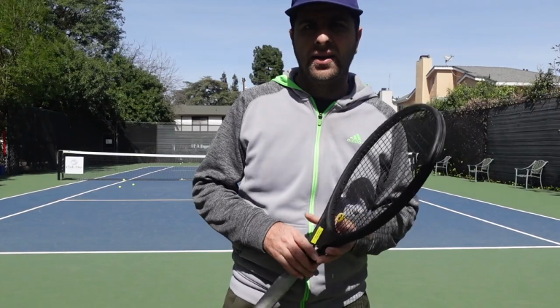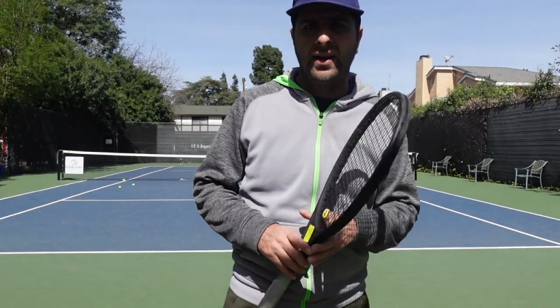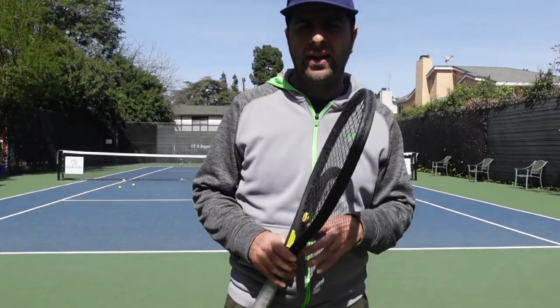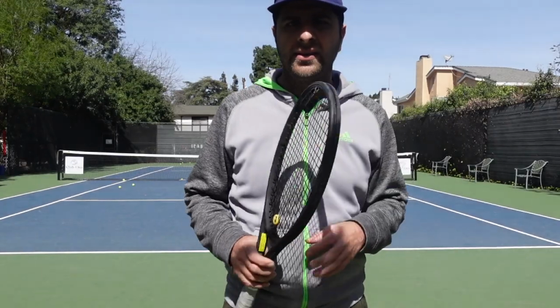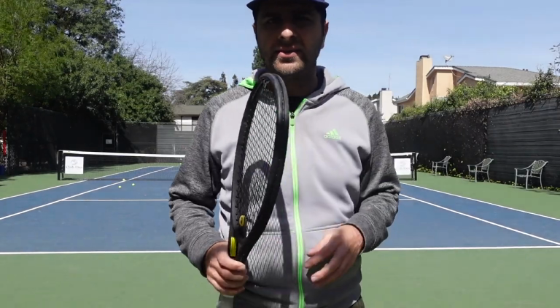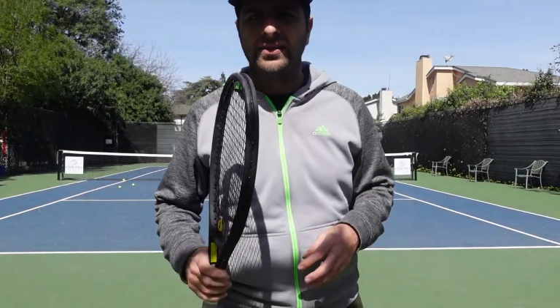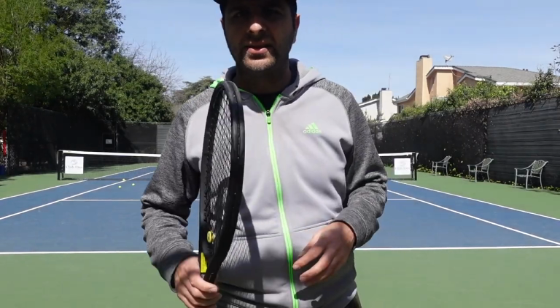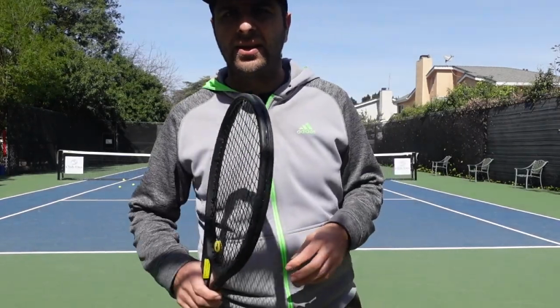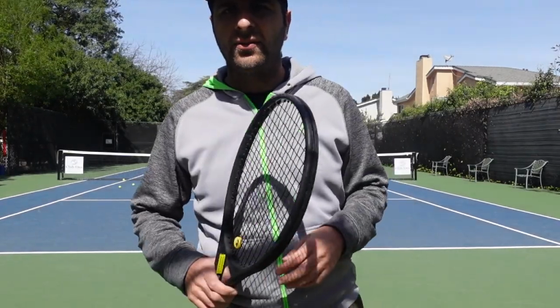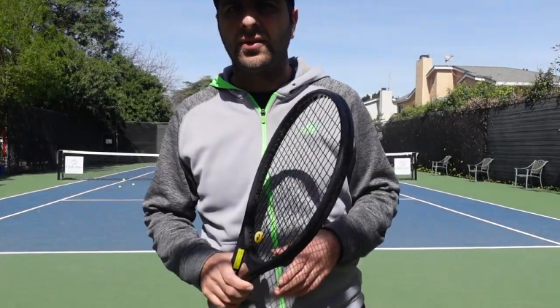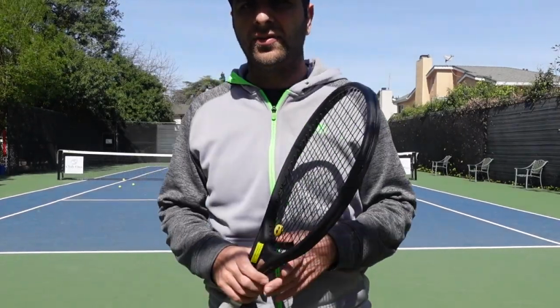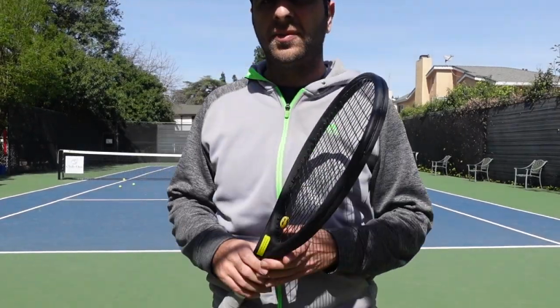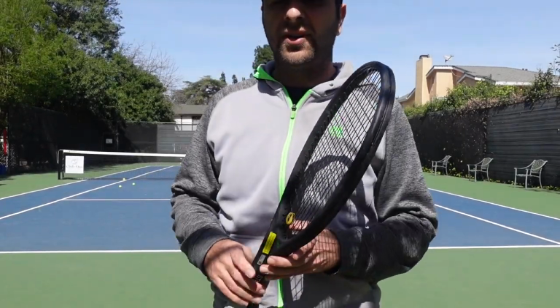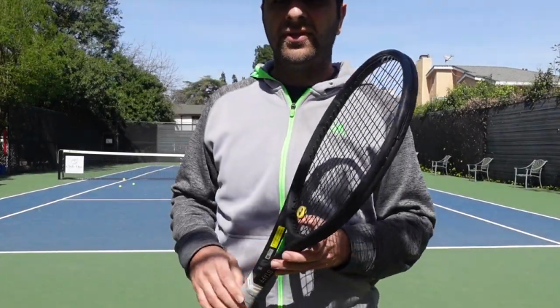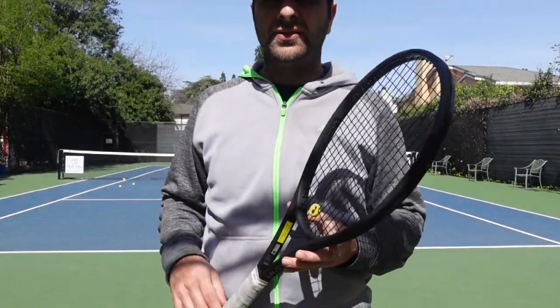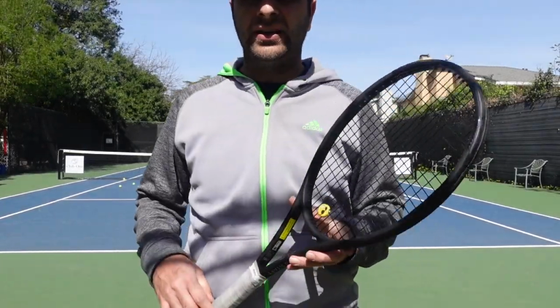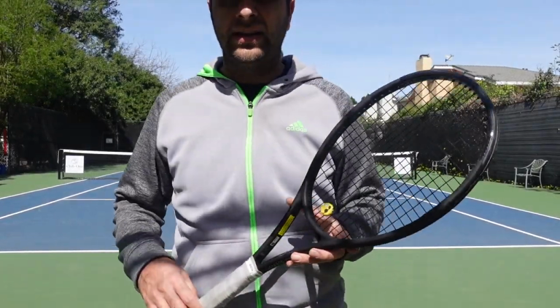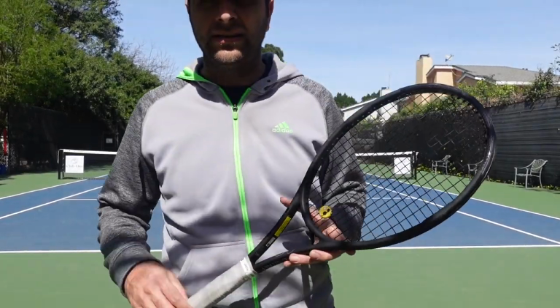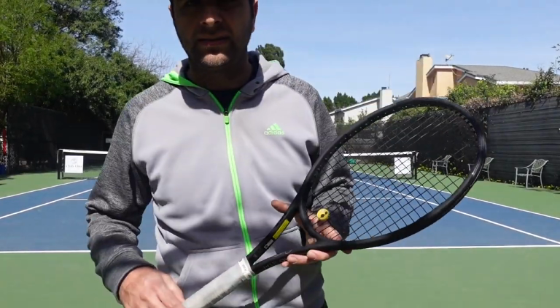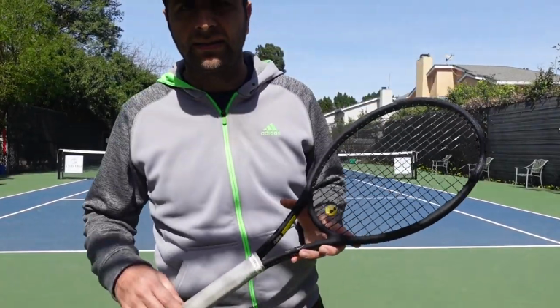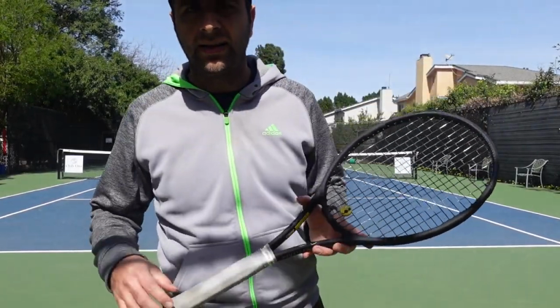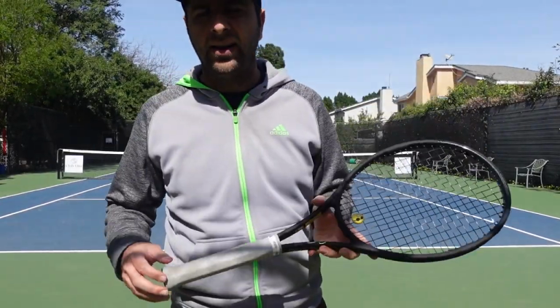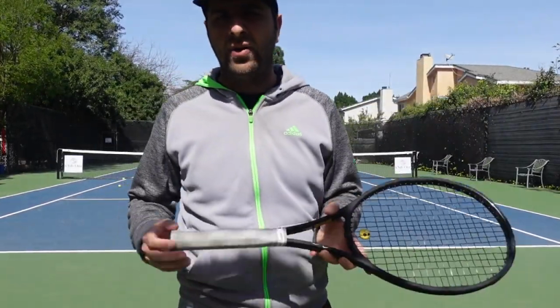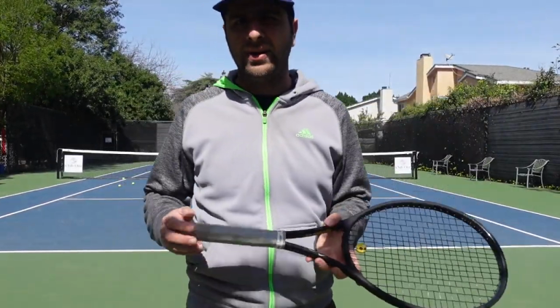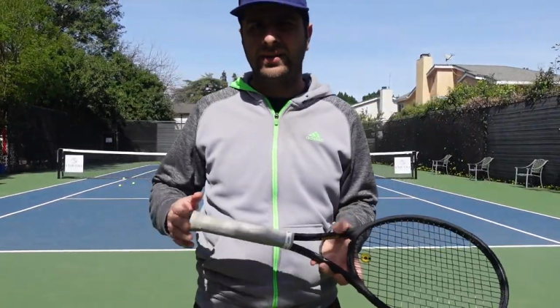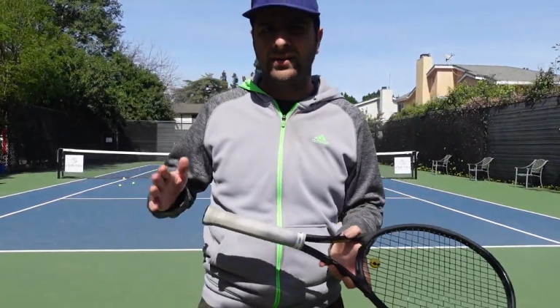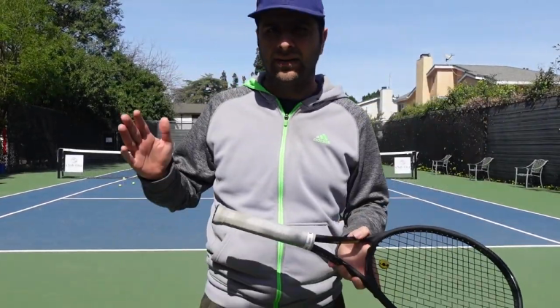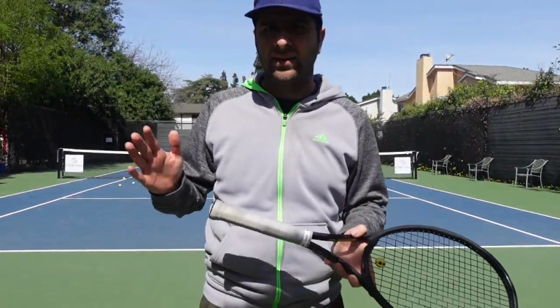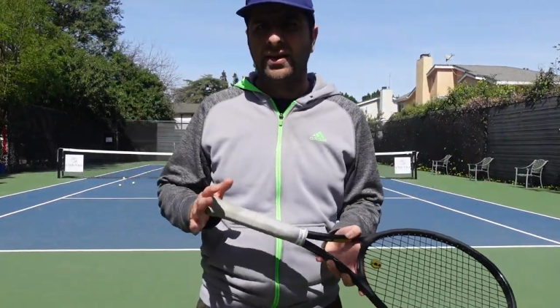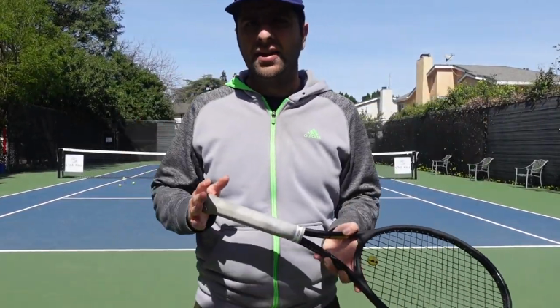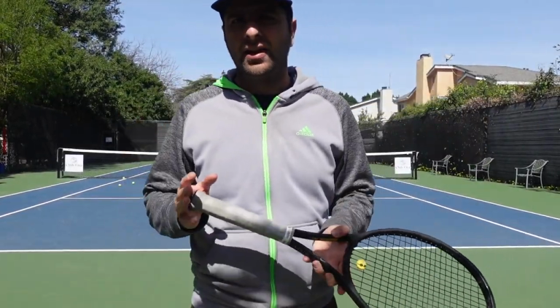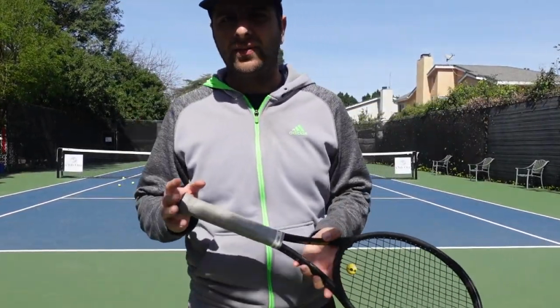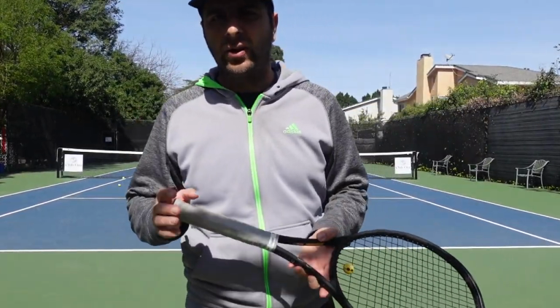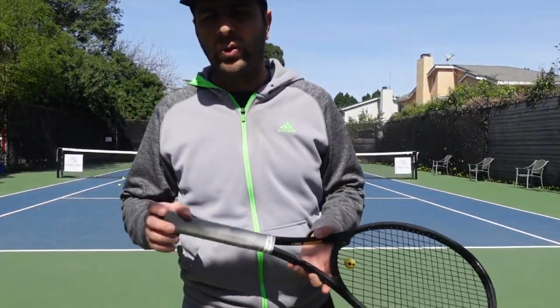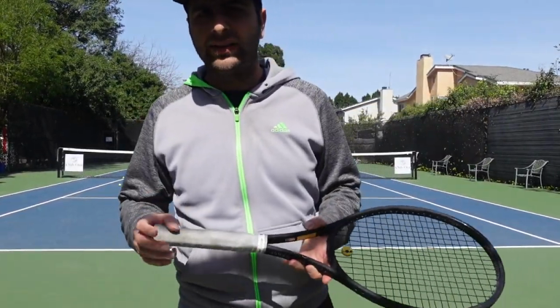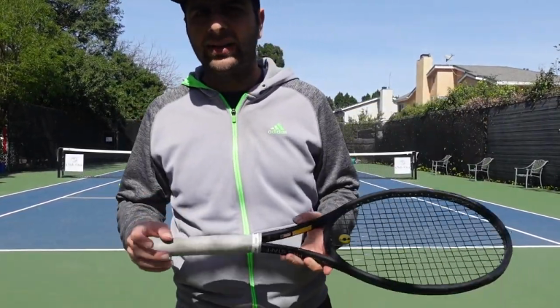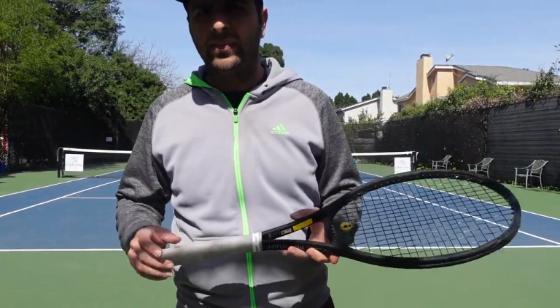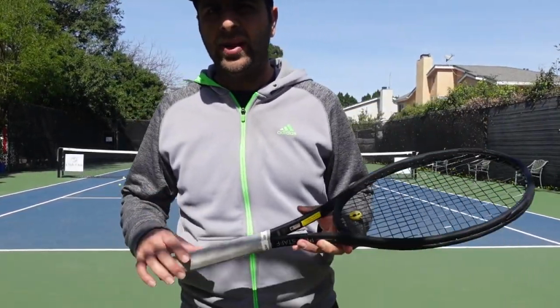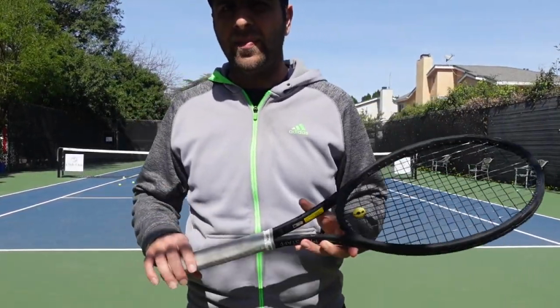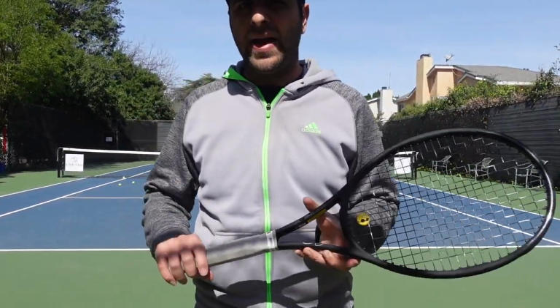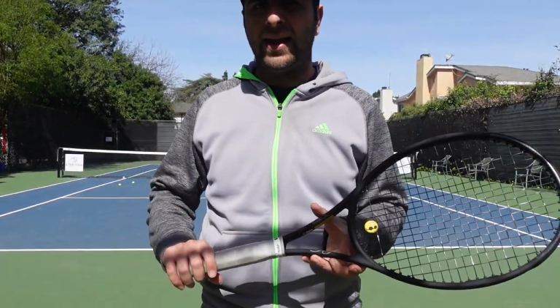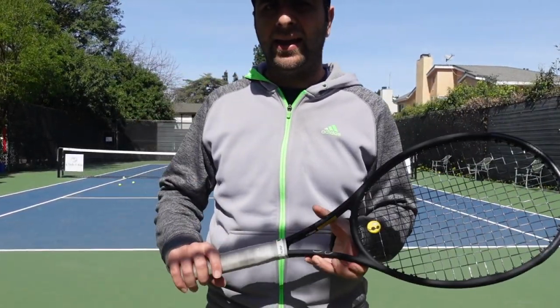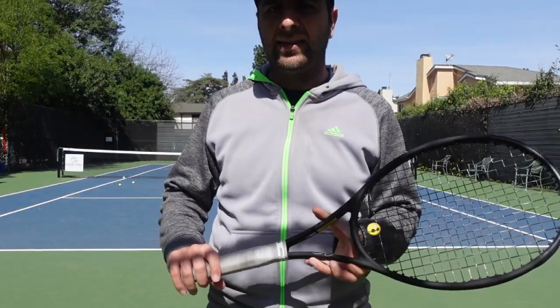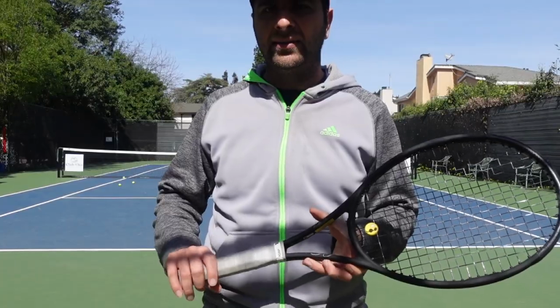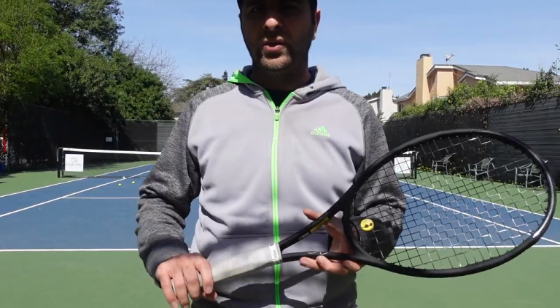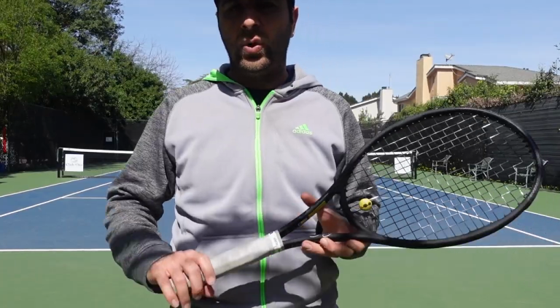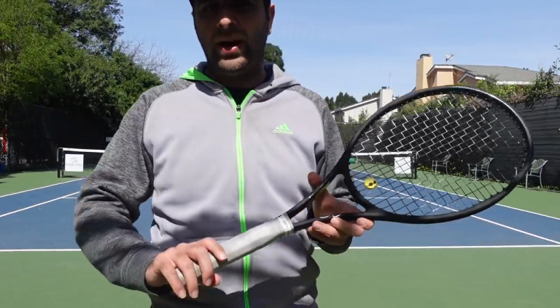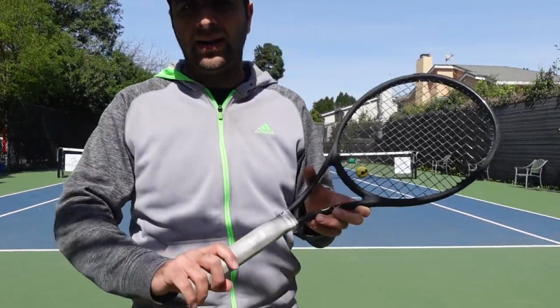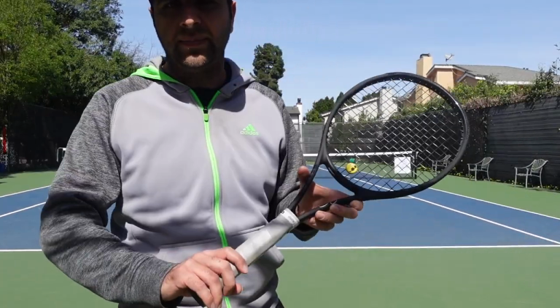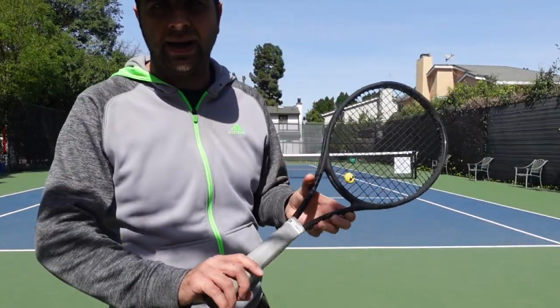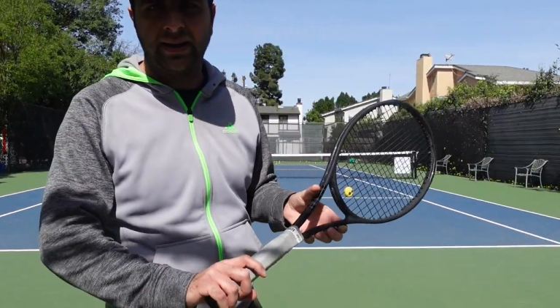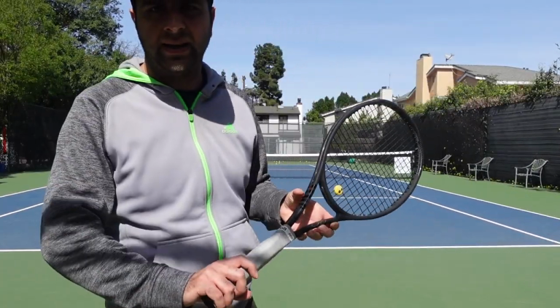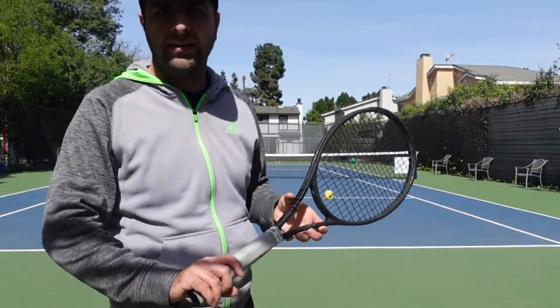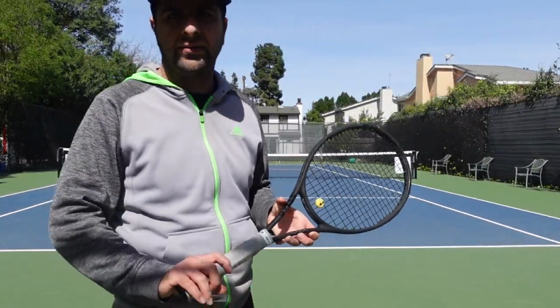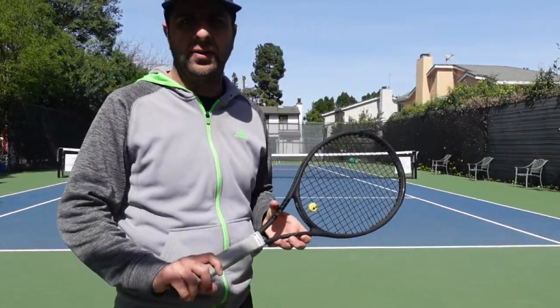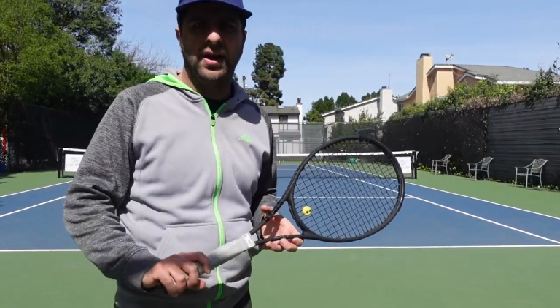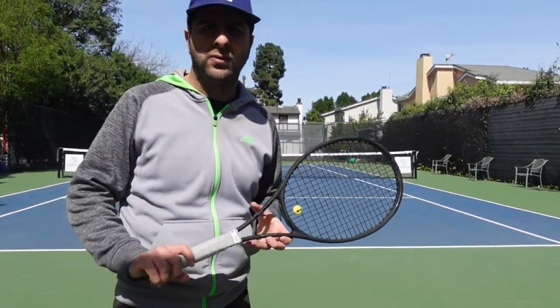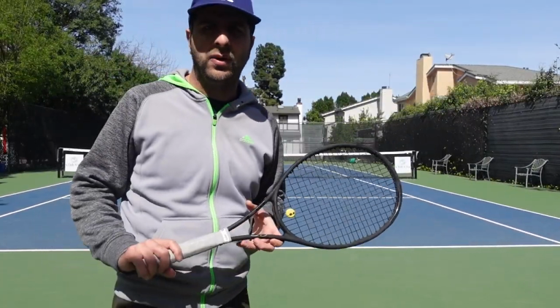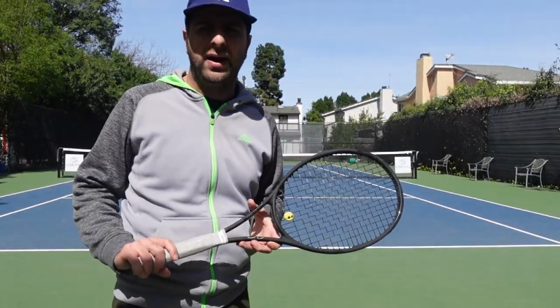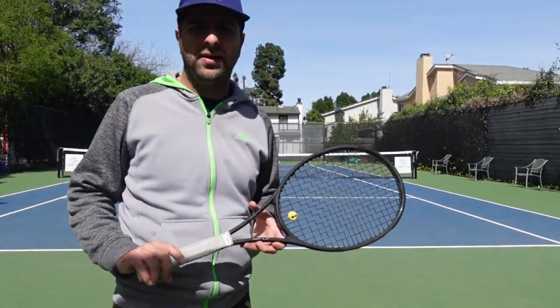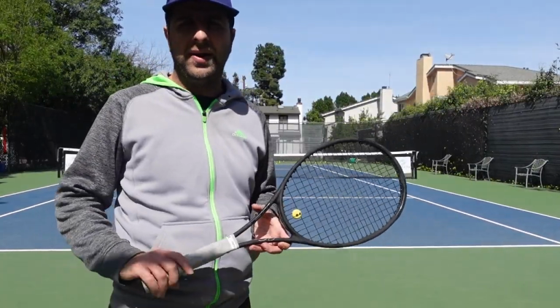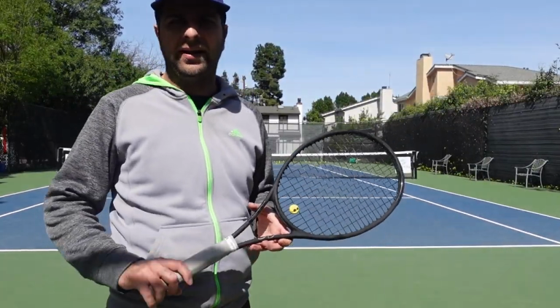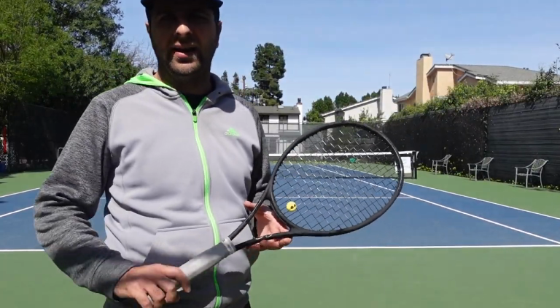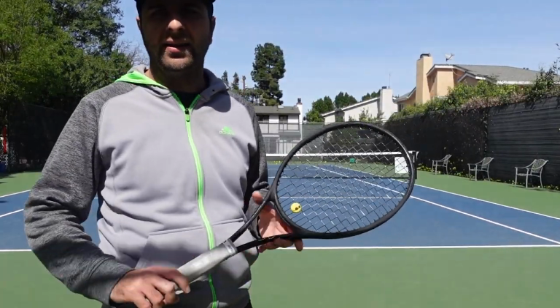Hey guys, this is Gevork from Gevlos Tennis. Today I wanted to give a quick tip on the backhand, the one-handed backhand, if you have a one-handed backhand.